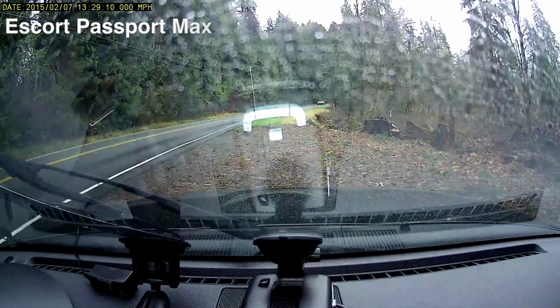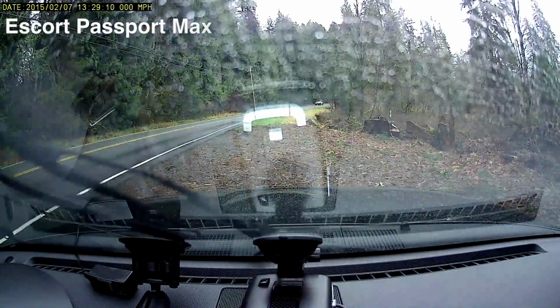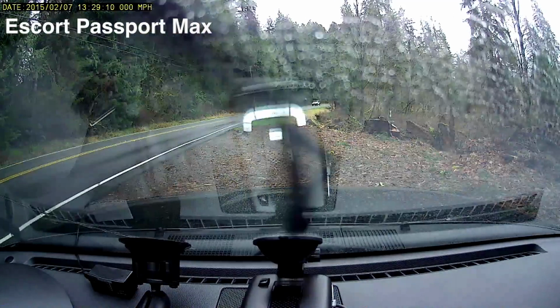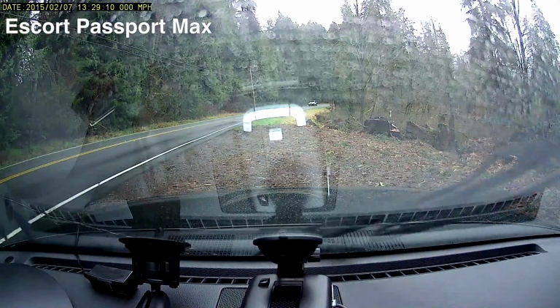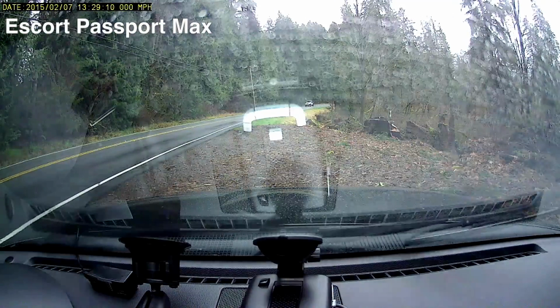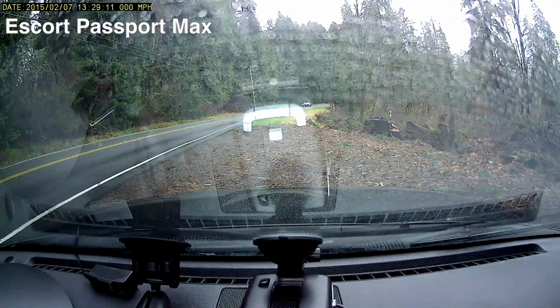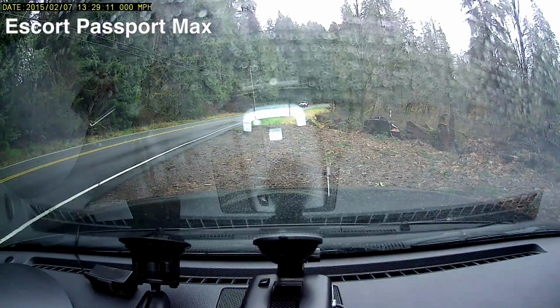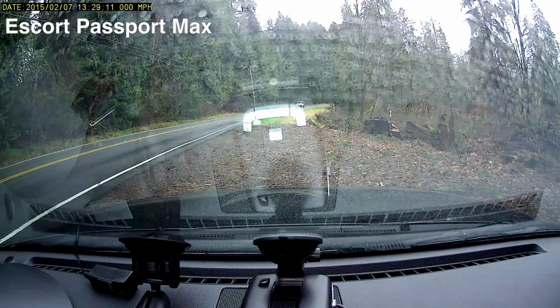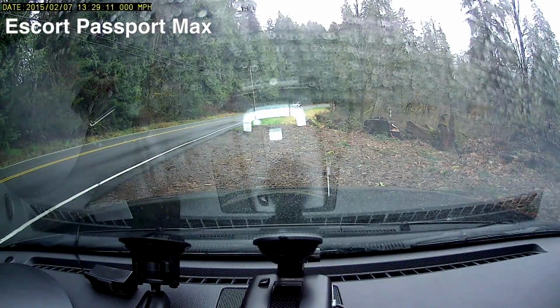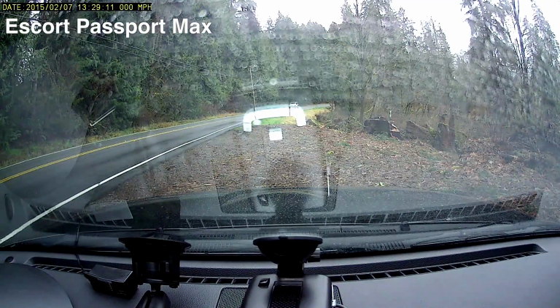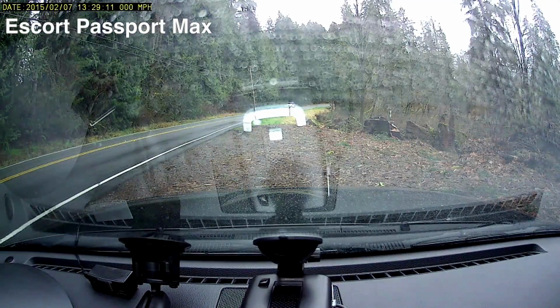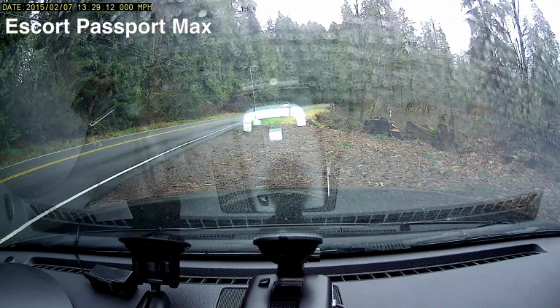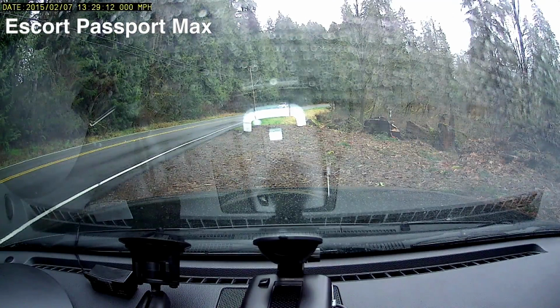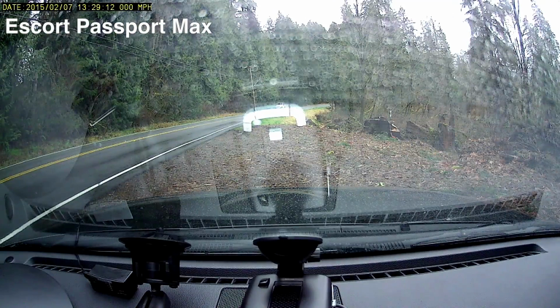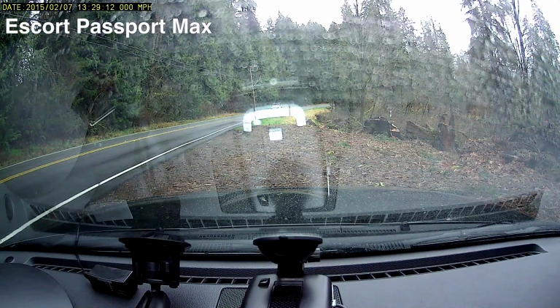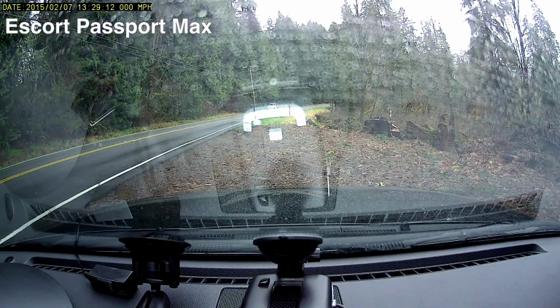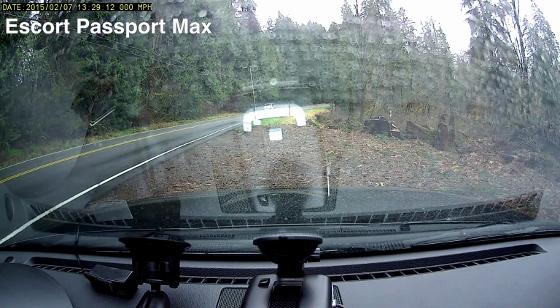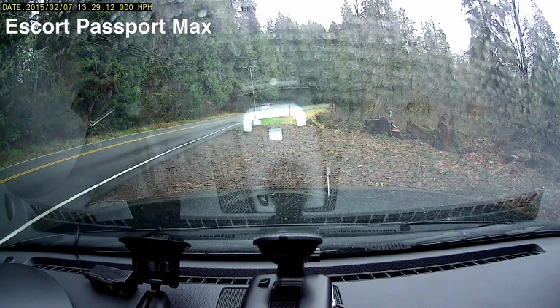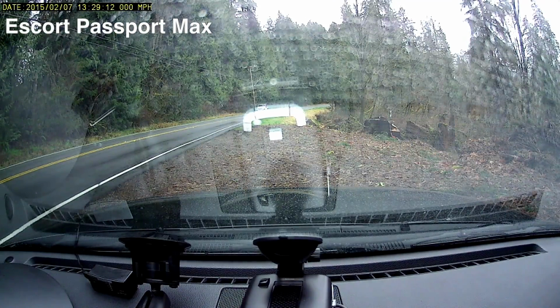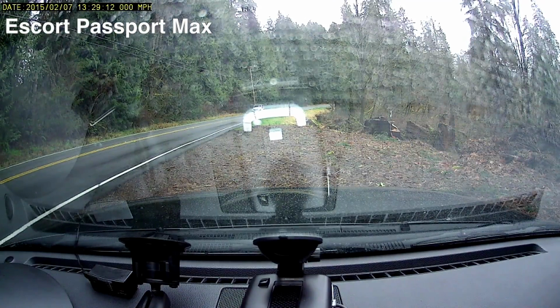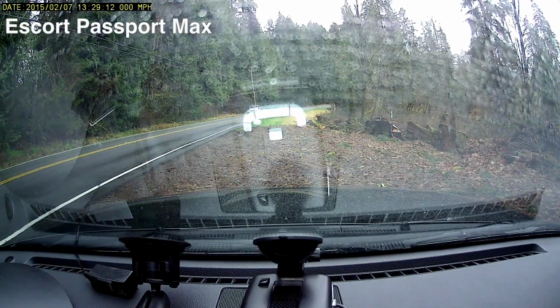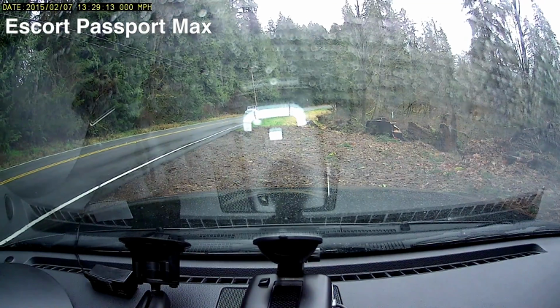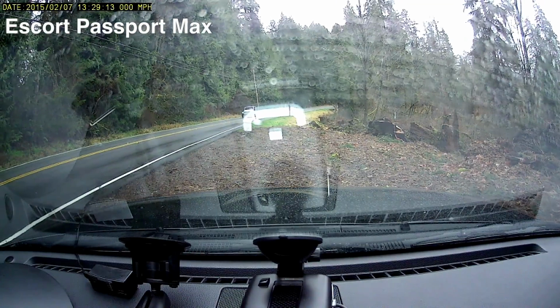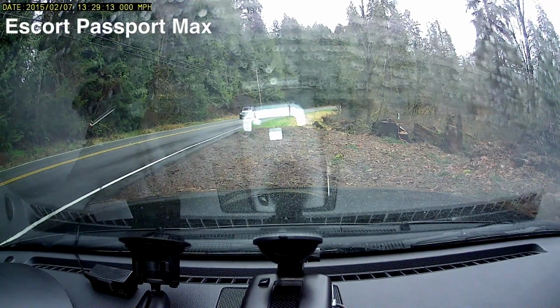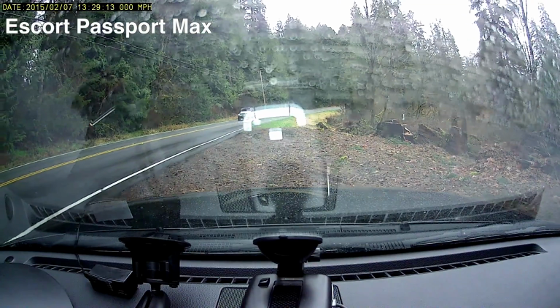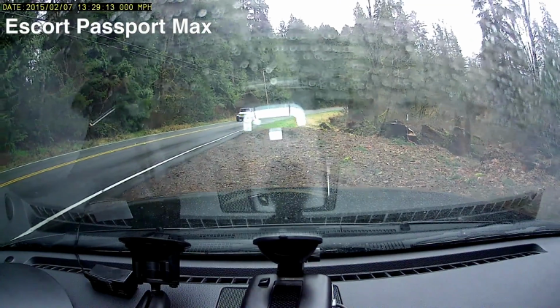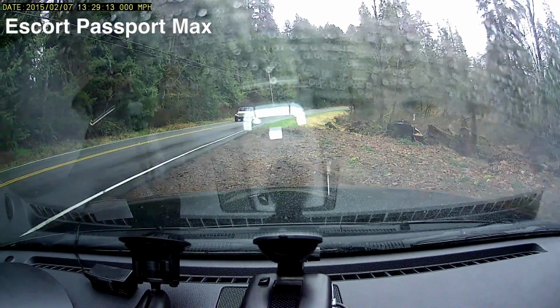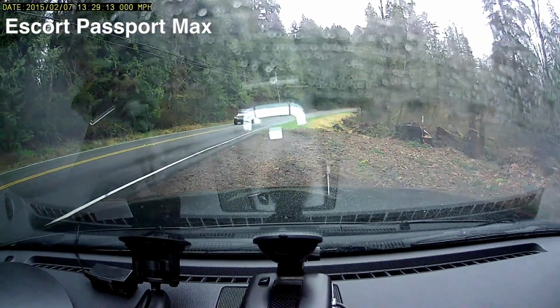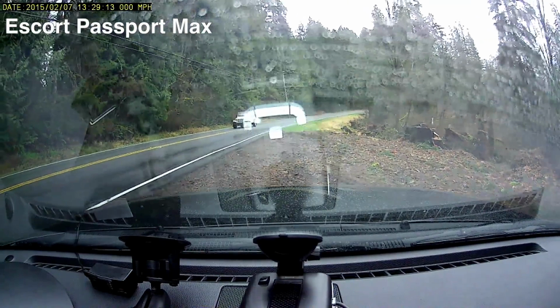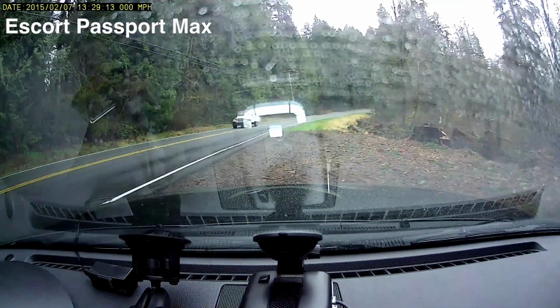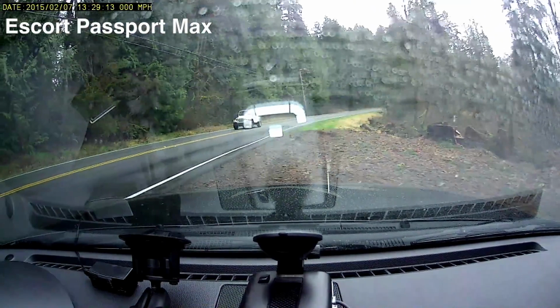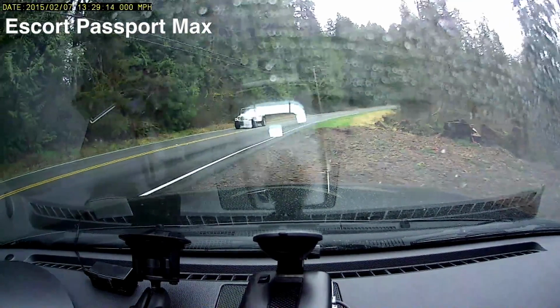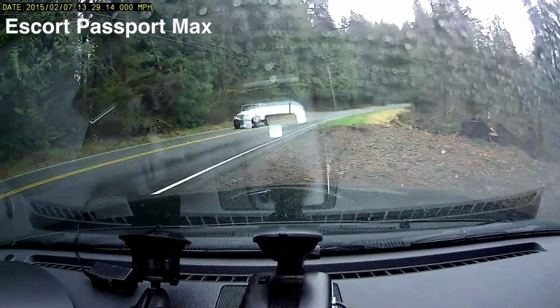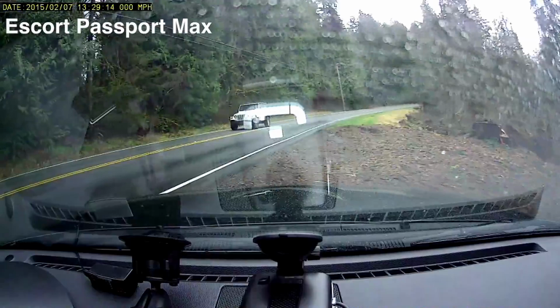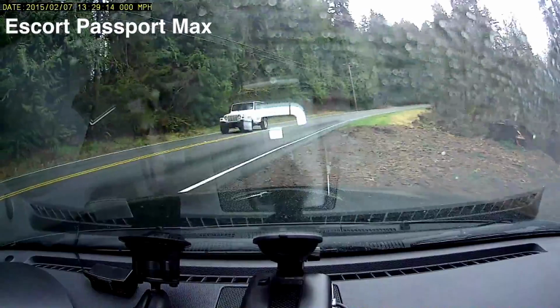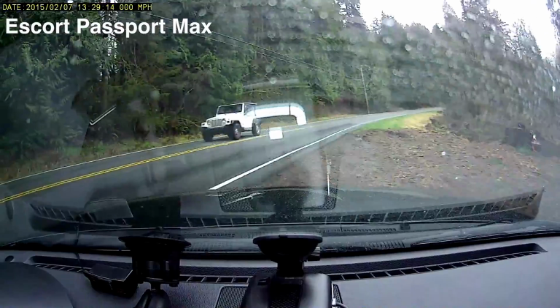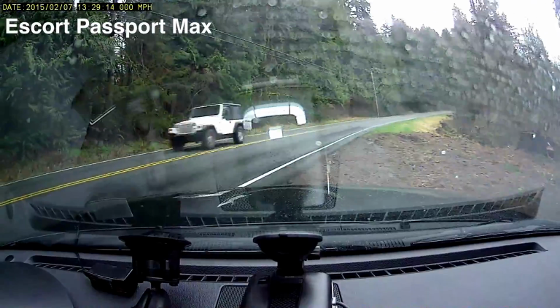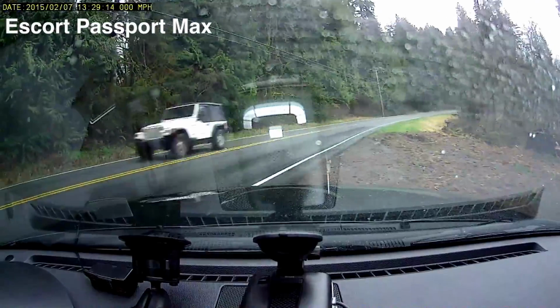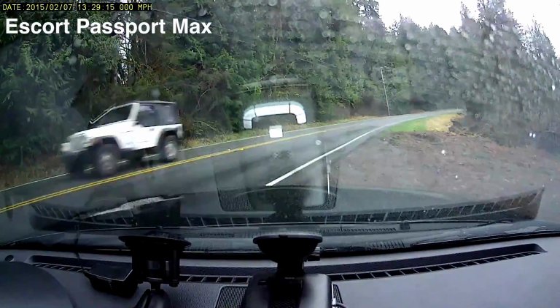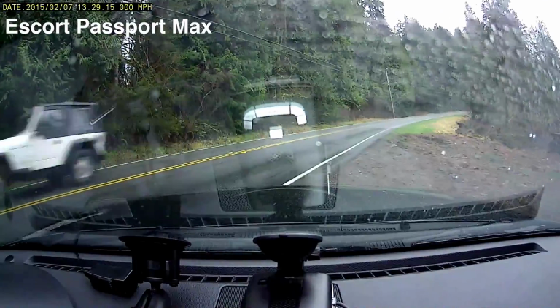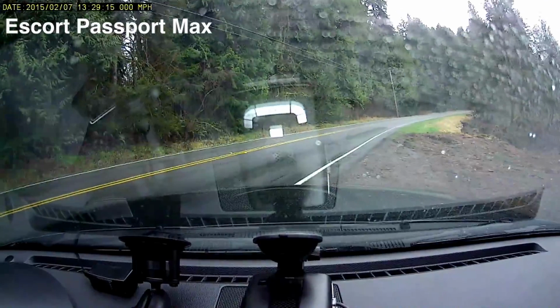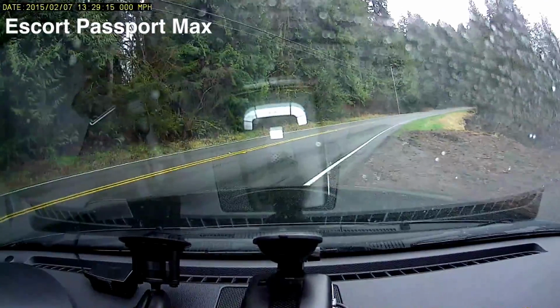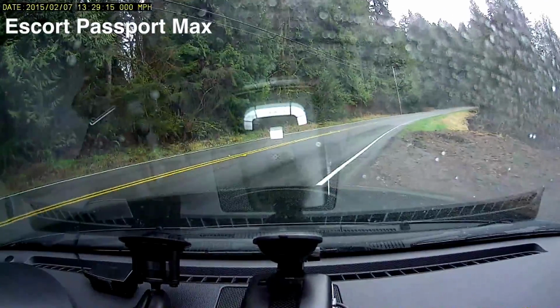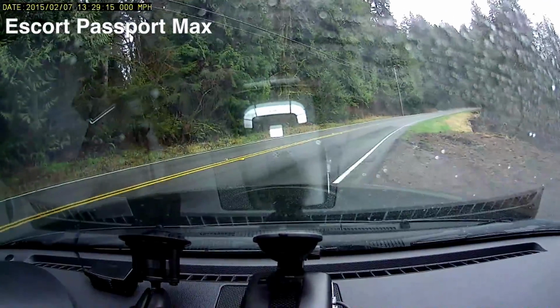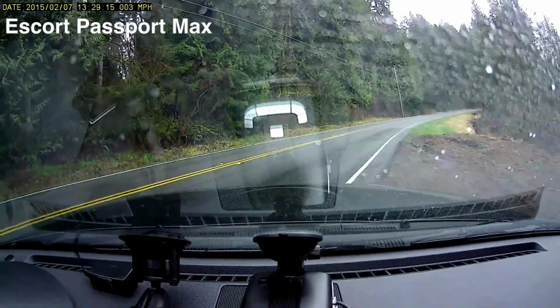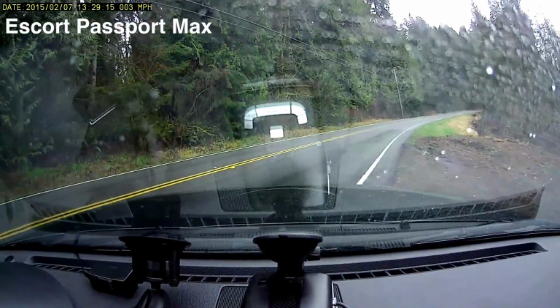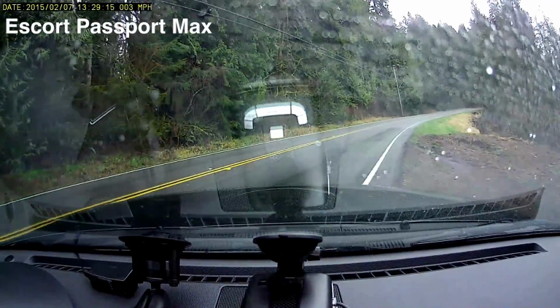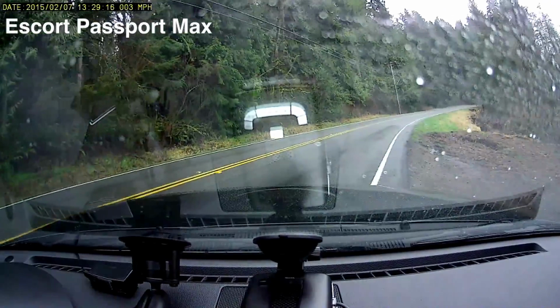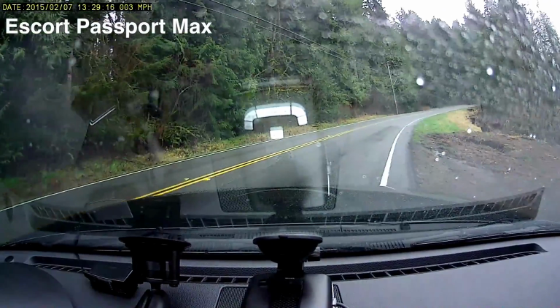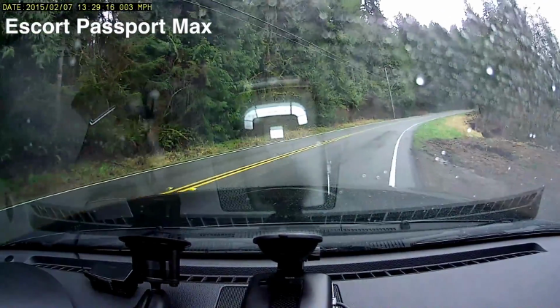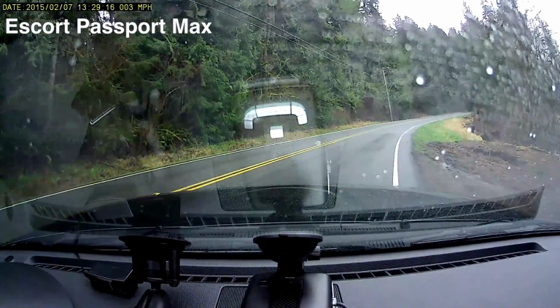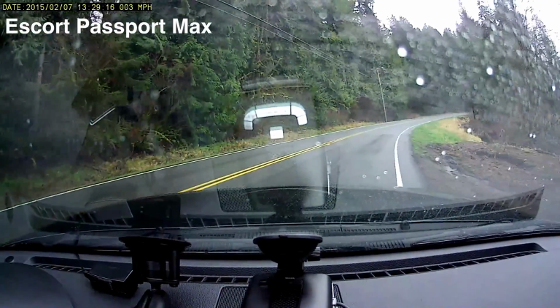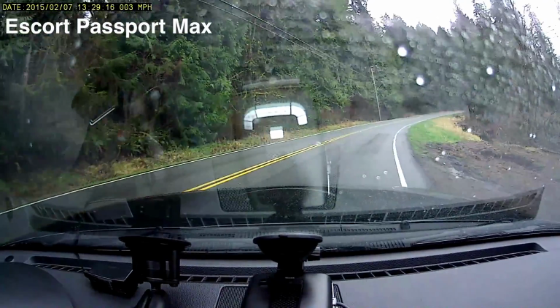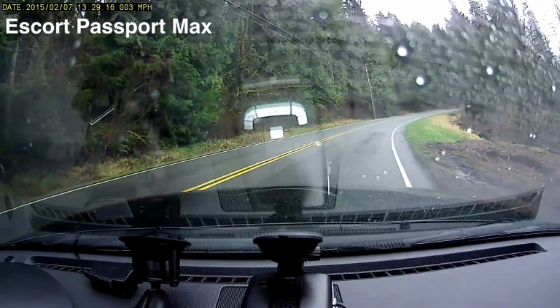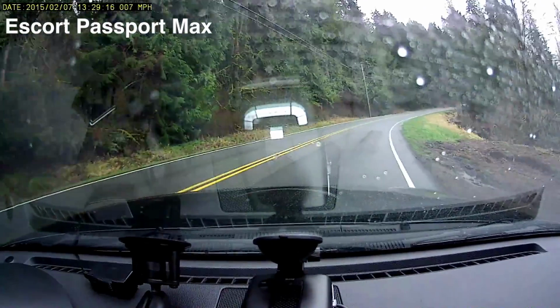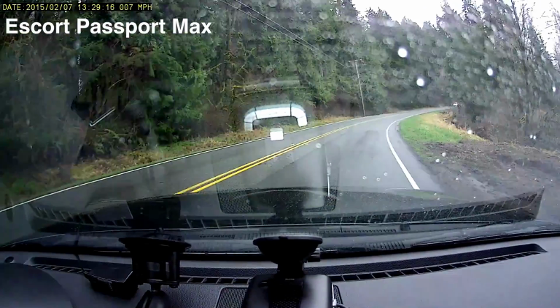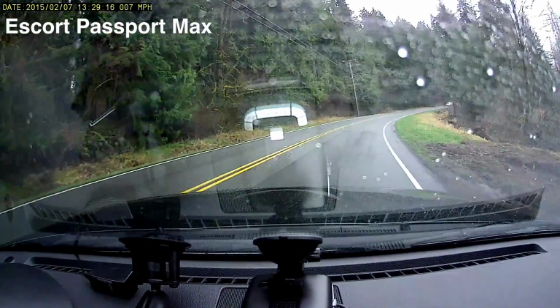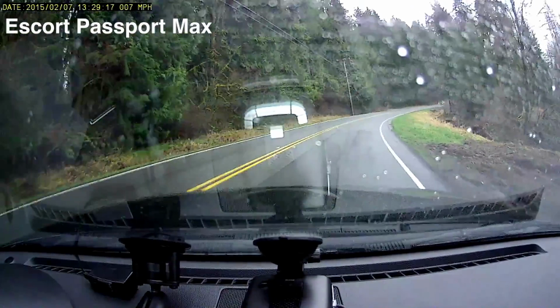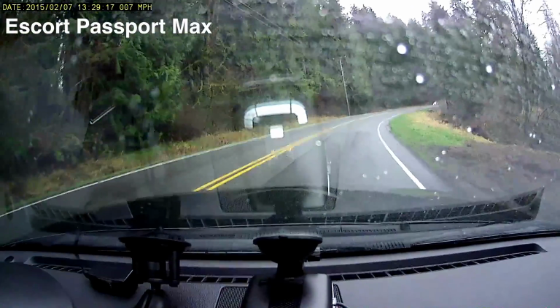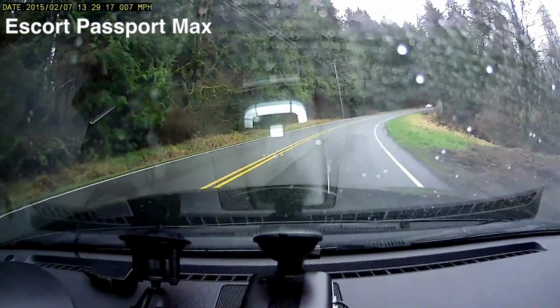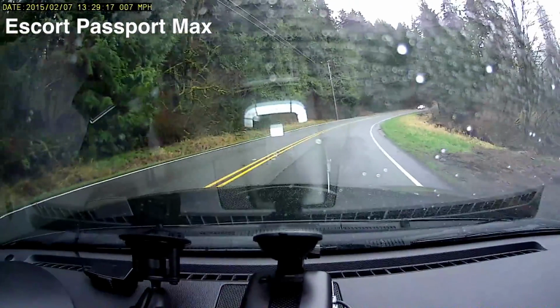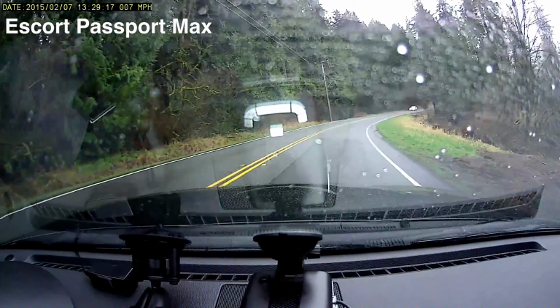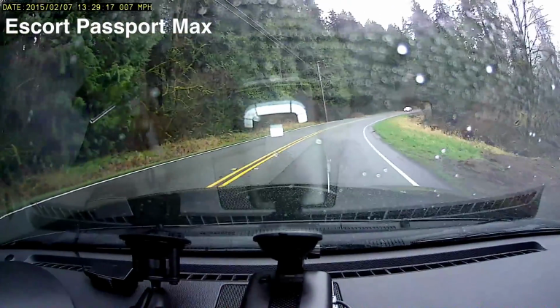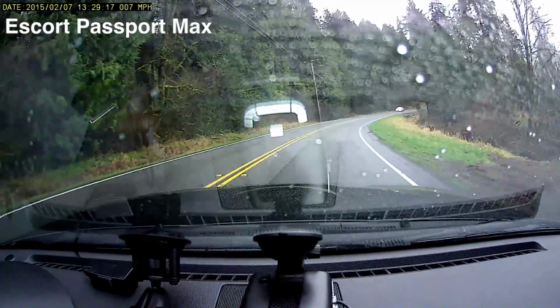Here's a run against 35.5 with the Passport MAX. X off, K and KA on.